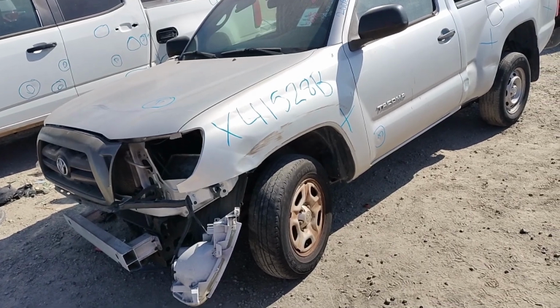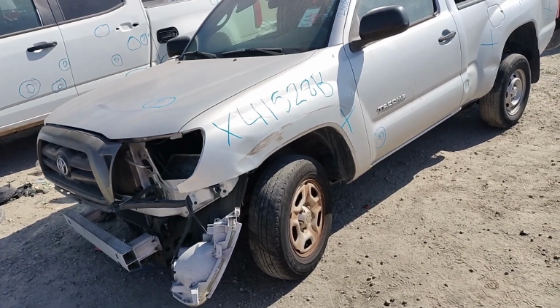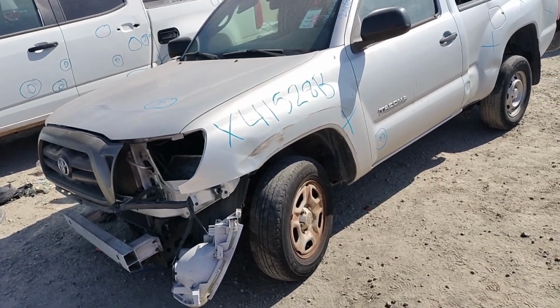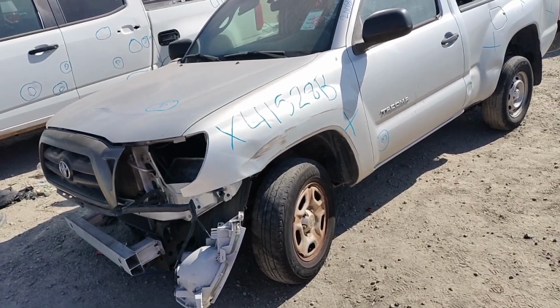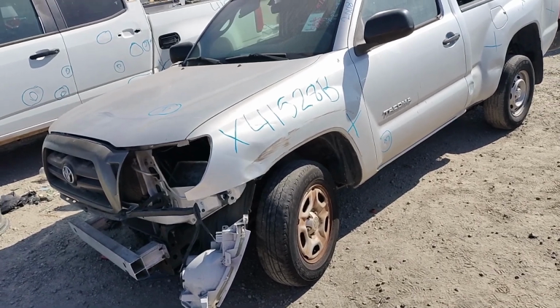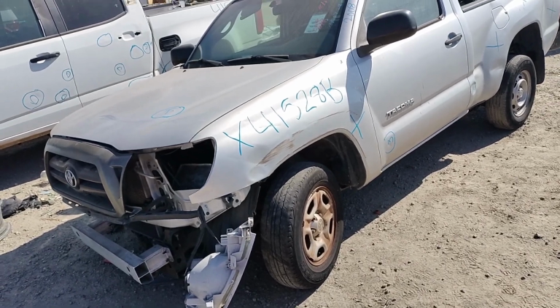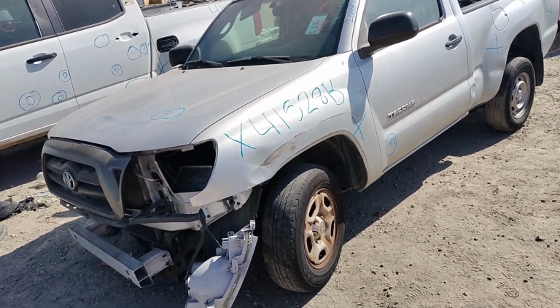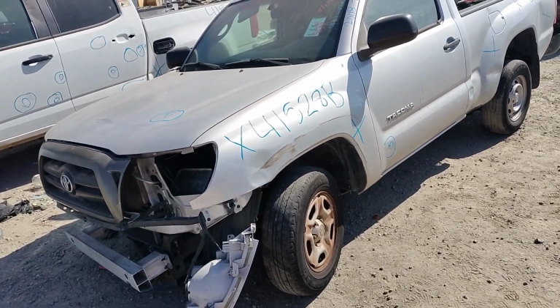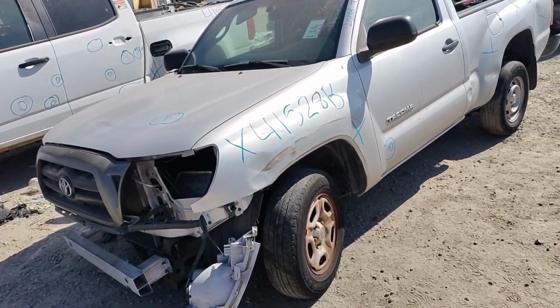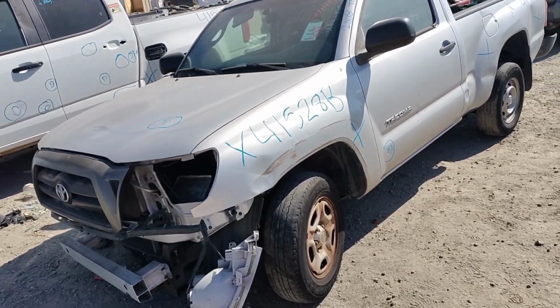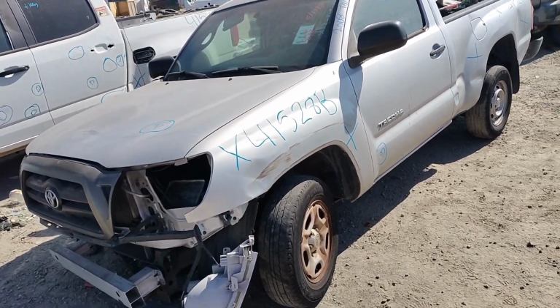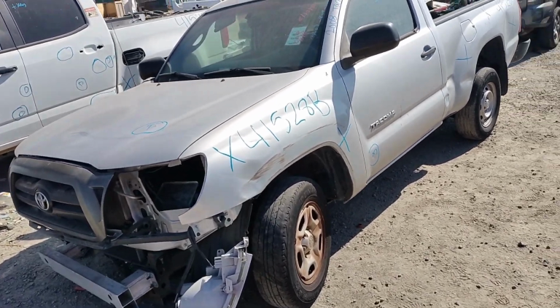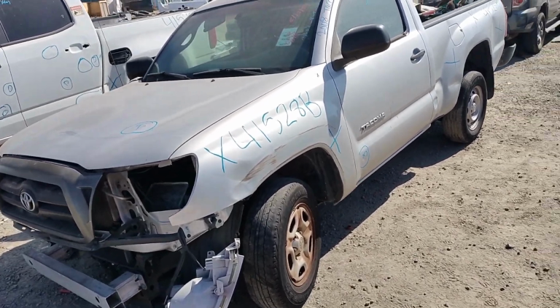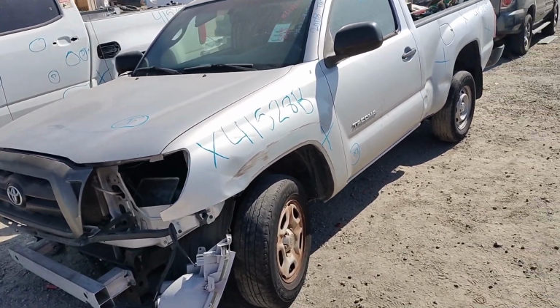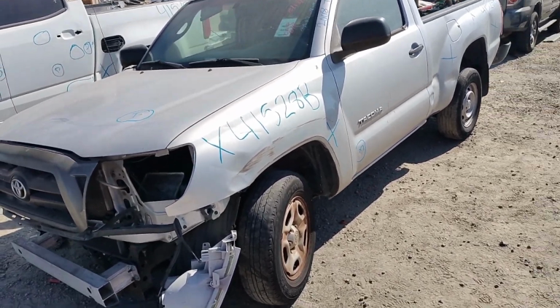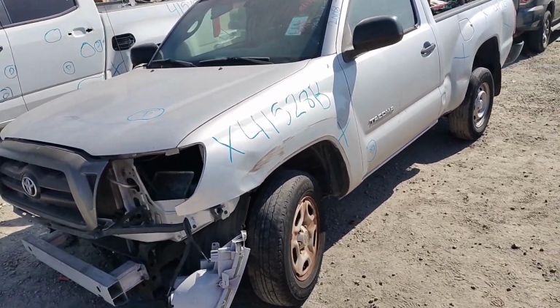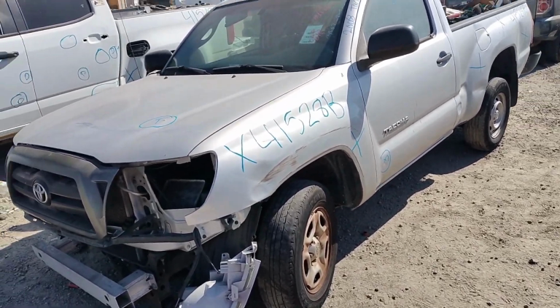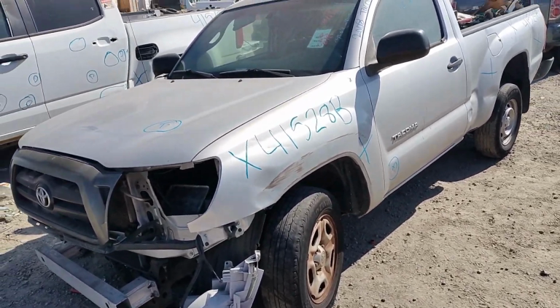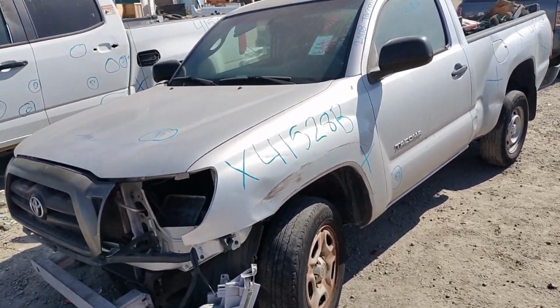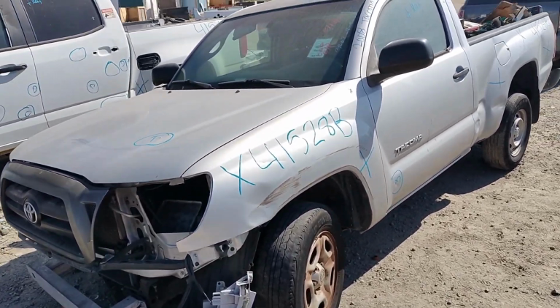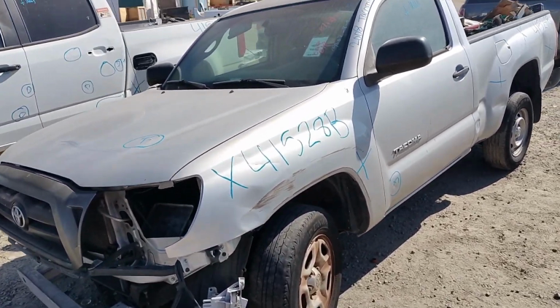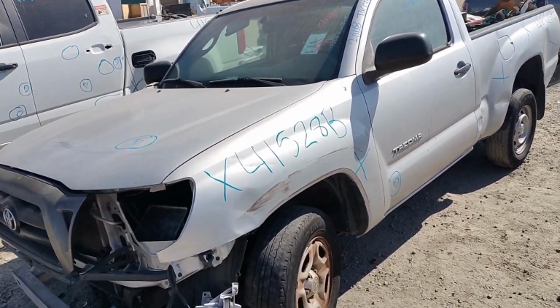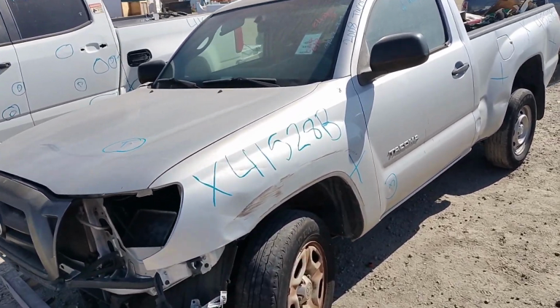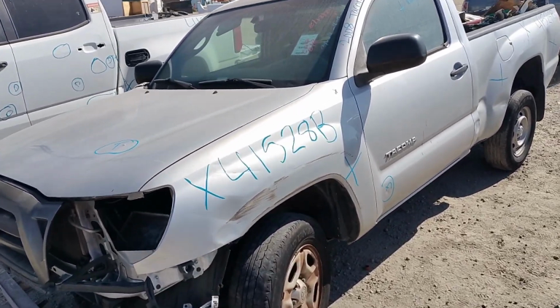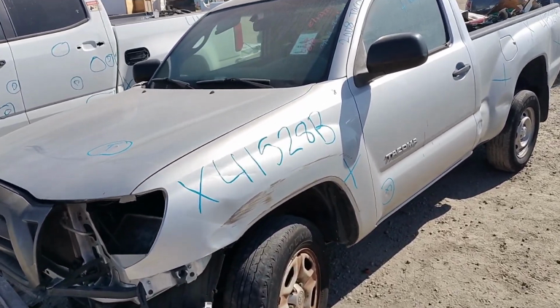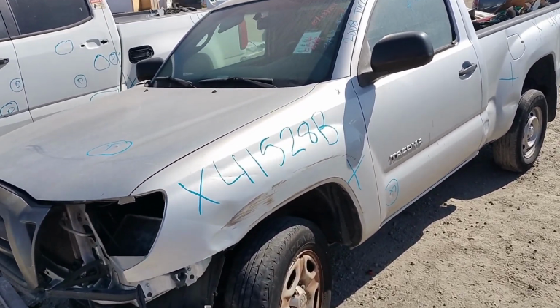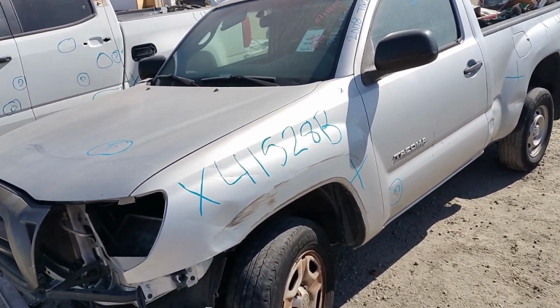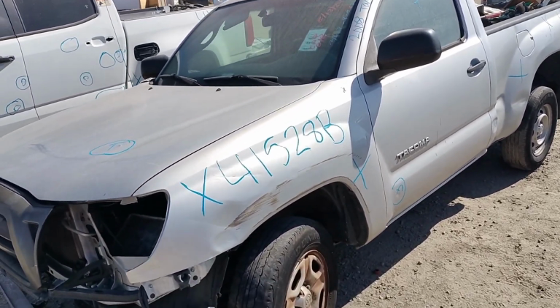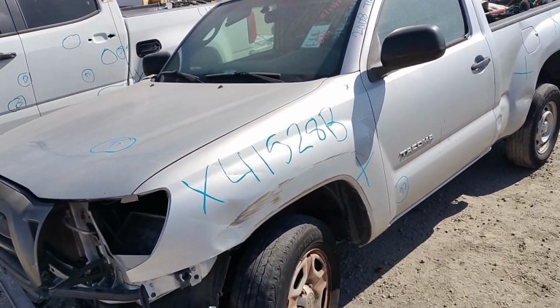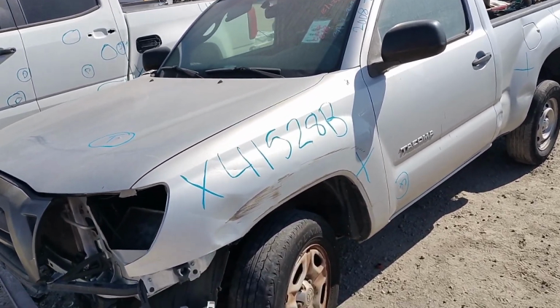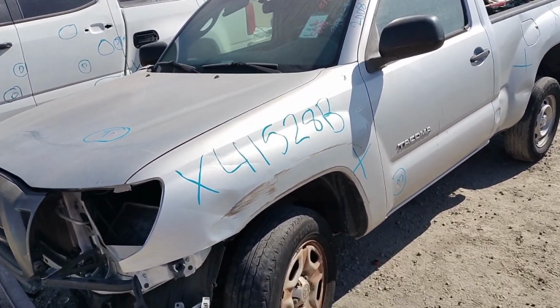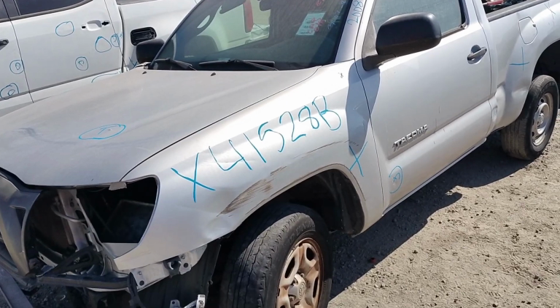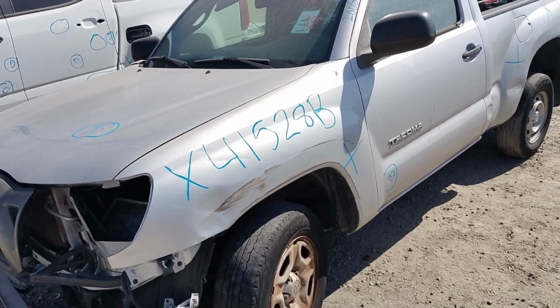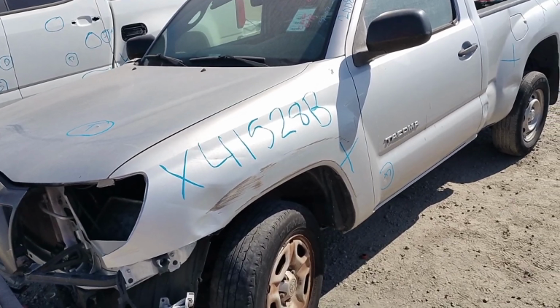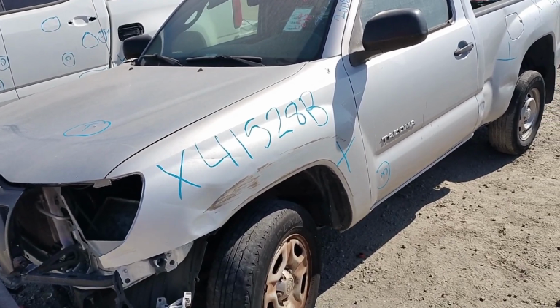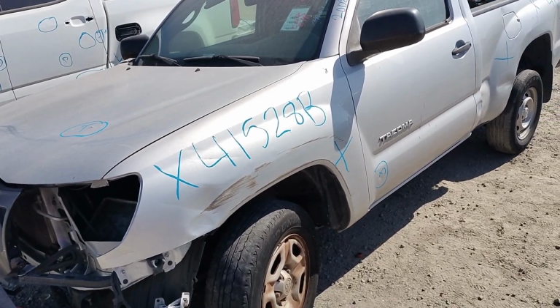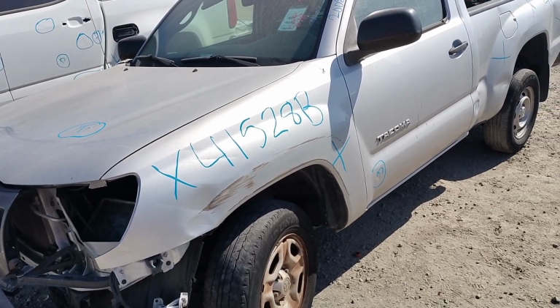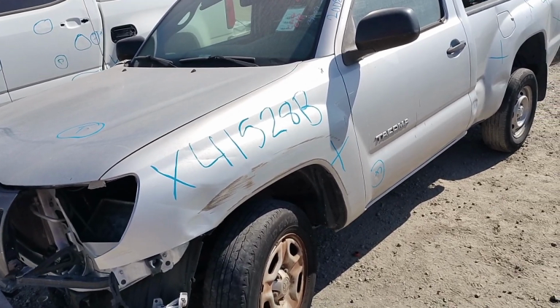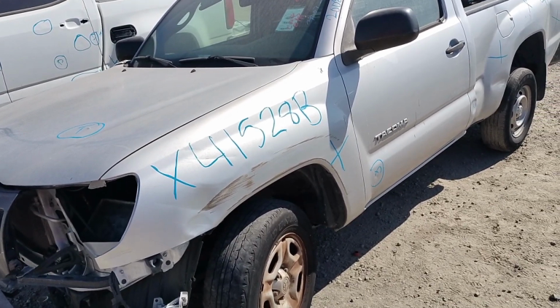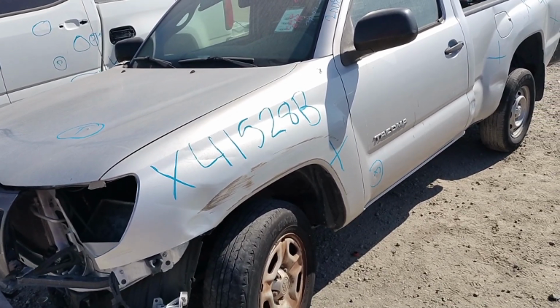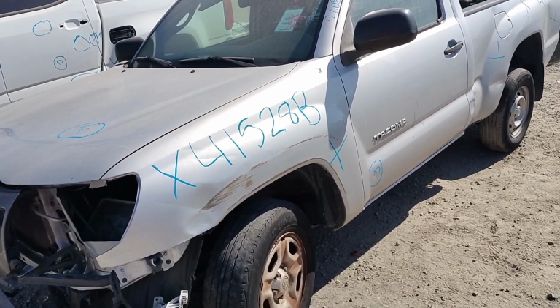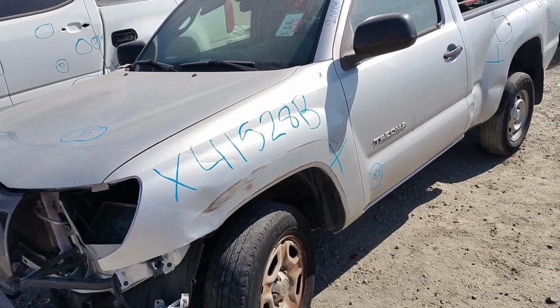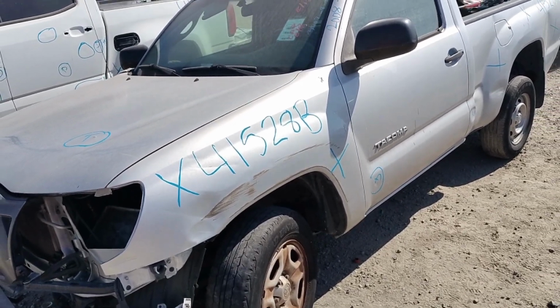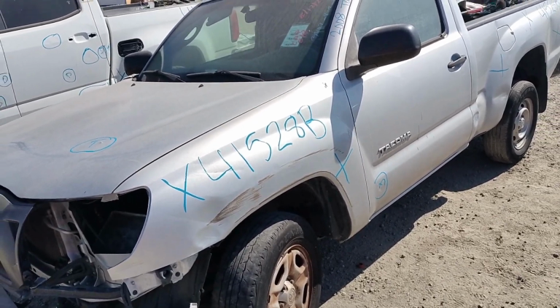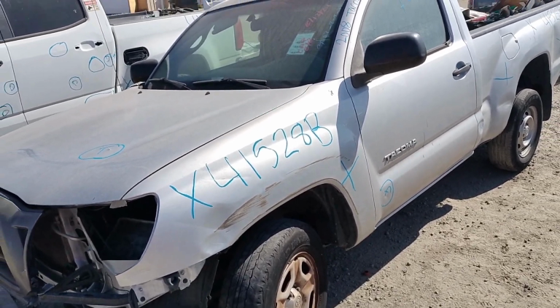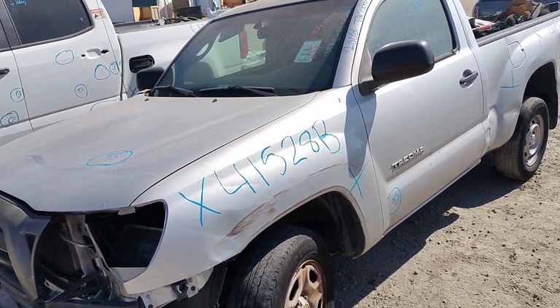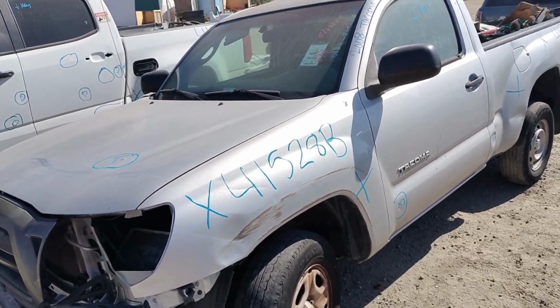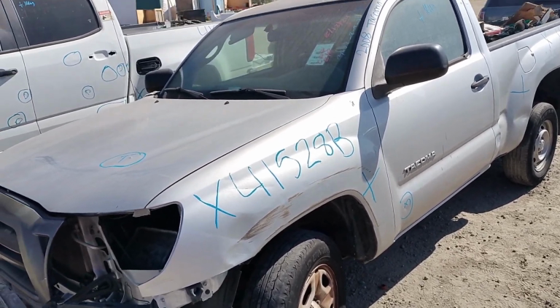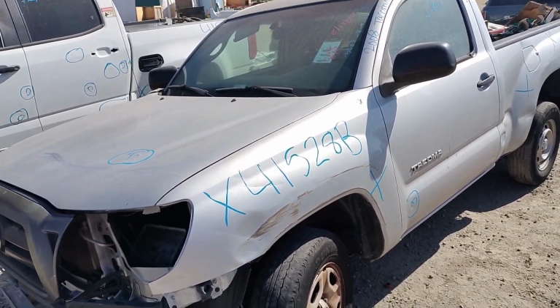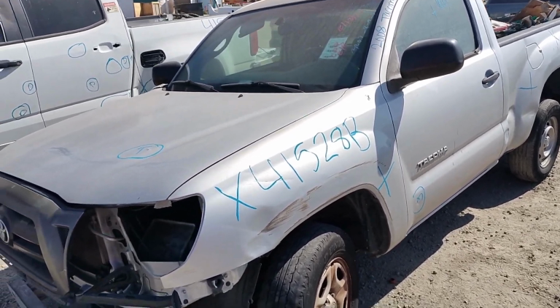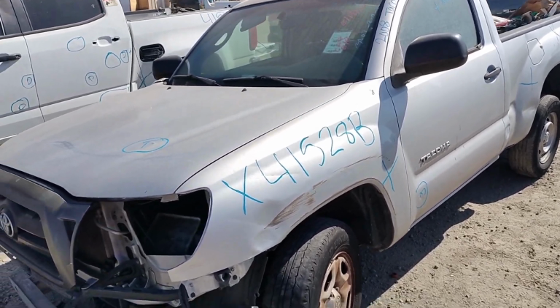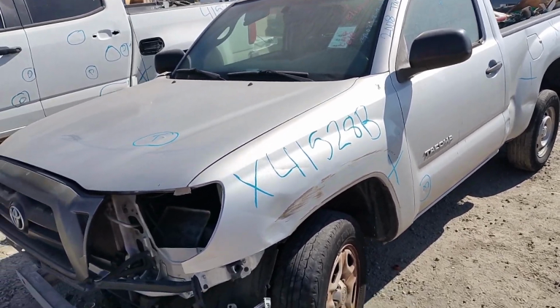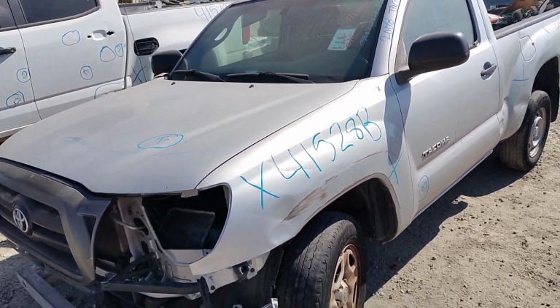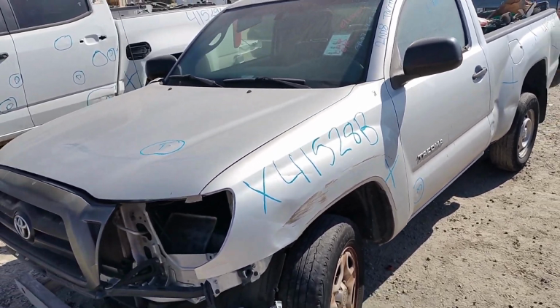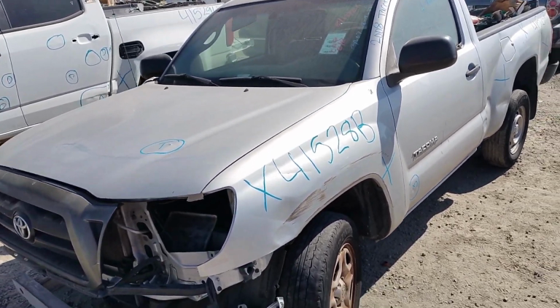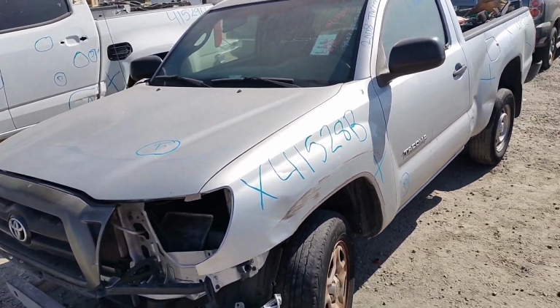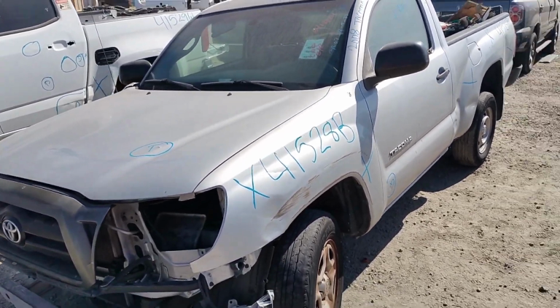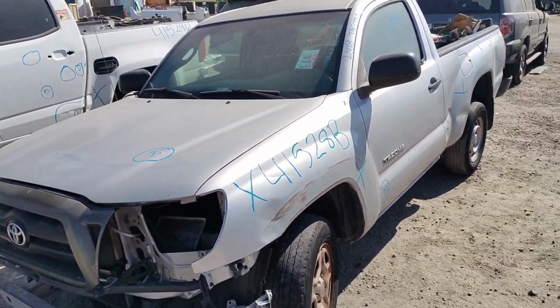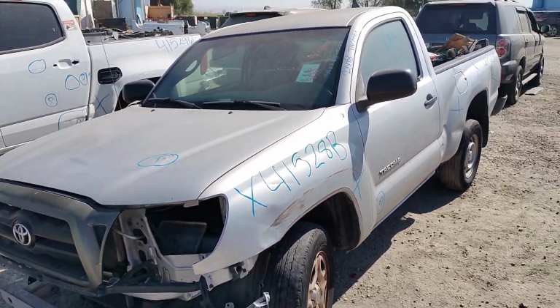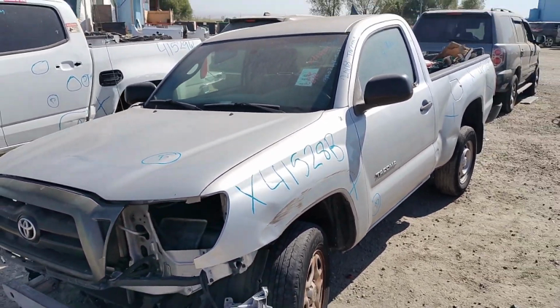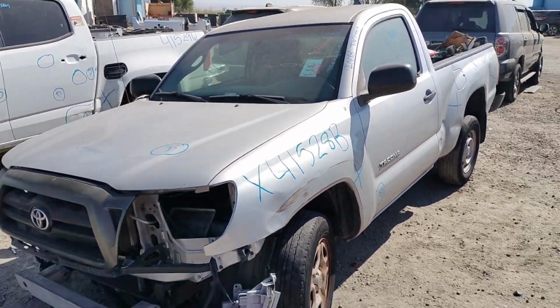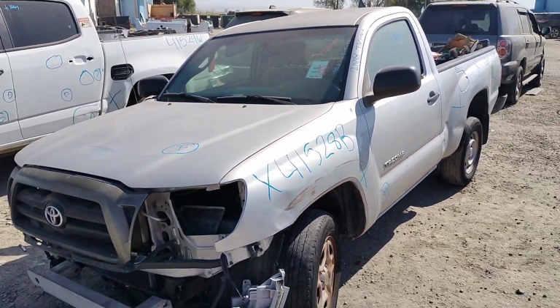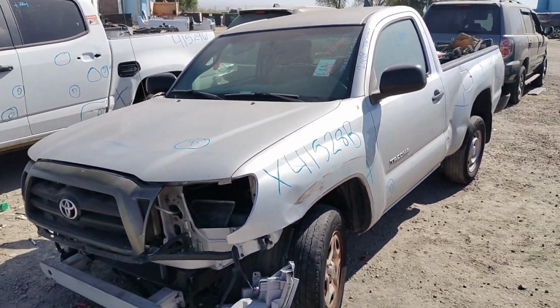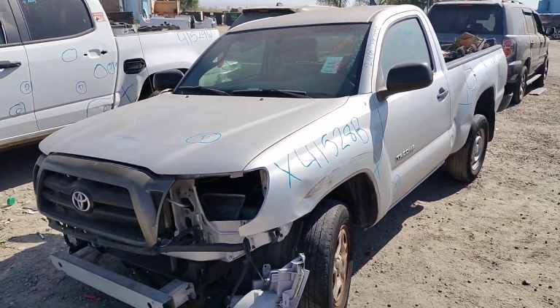Stock number 41528B. It's a 2008 Toyota Tacoma.